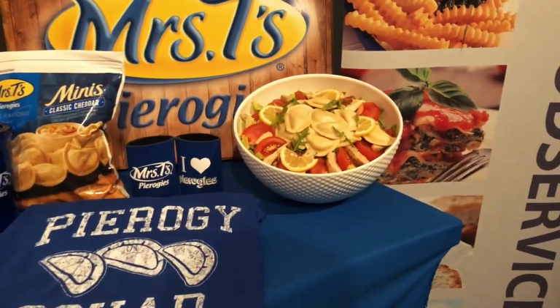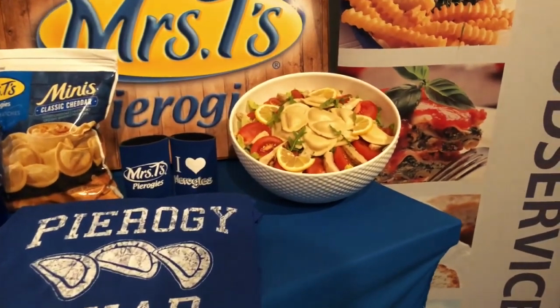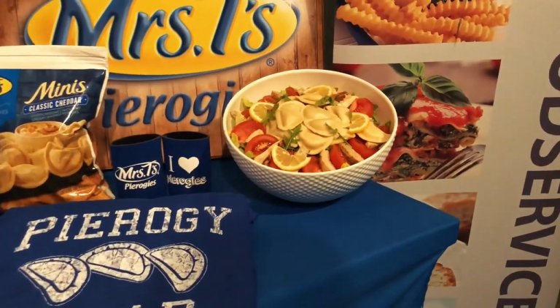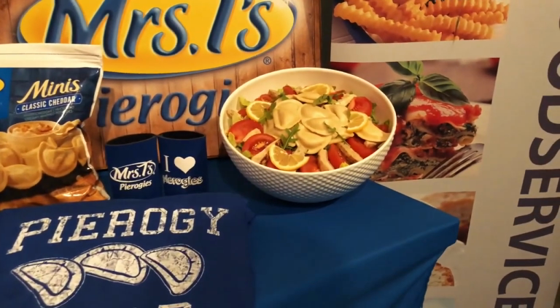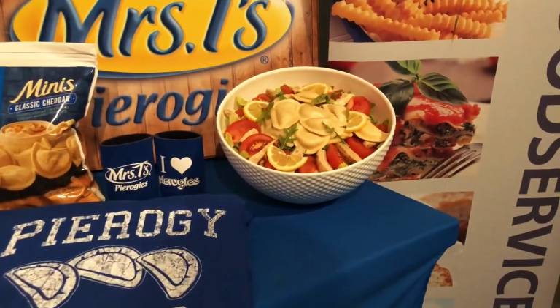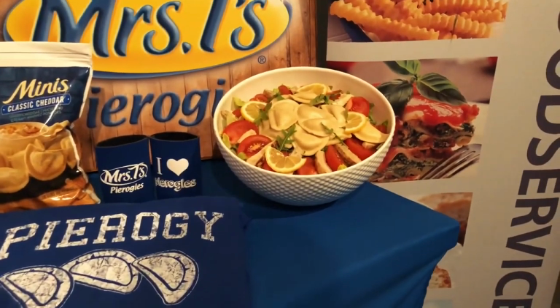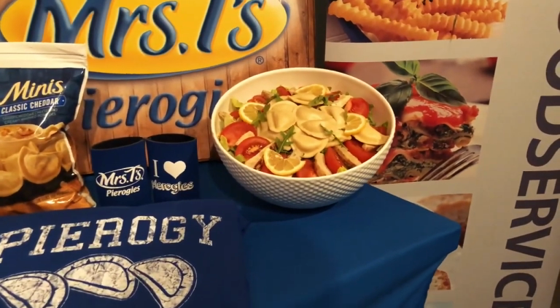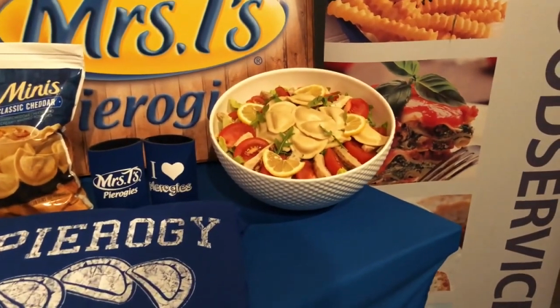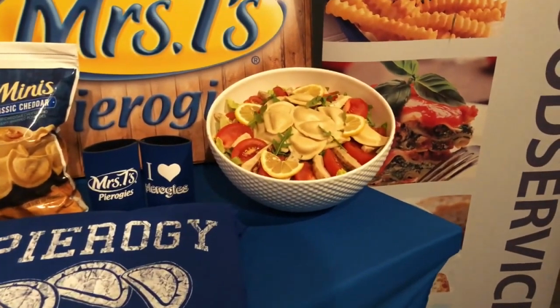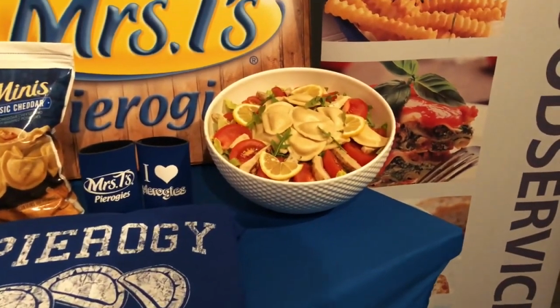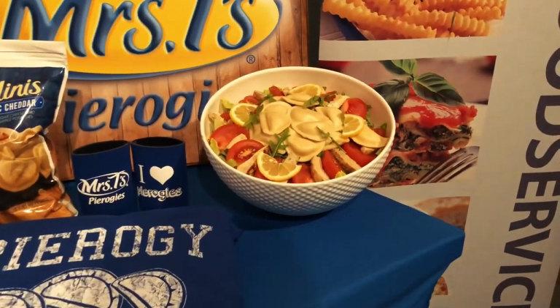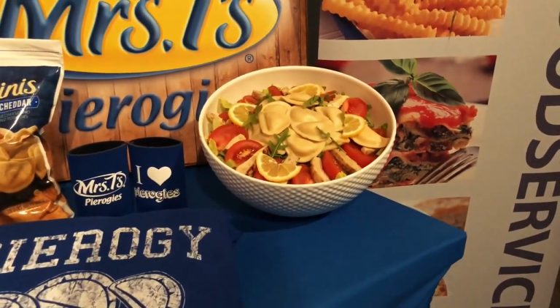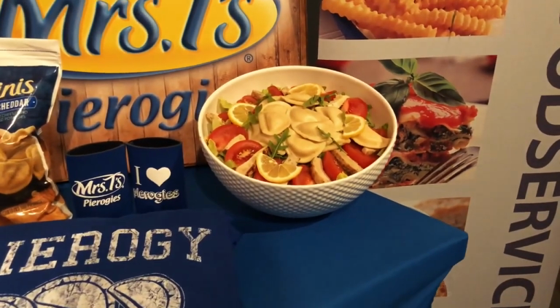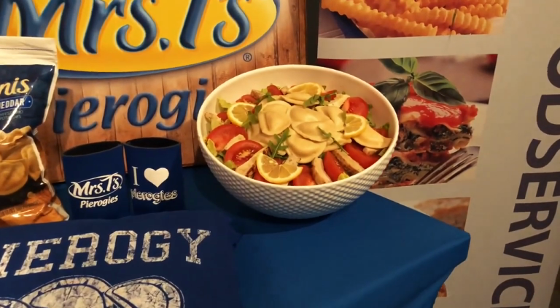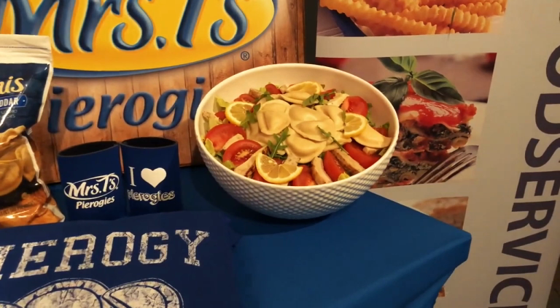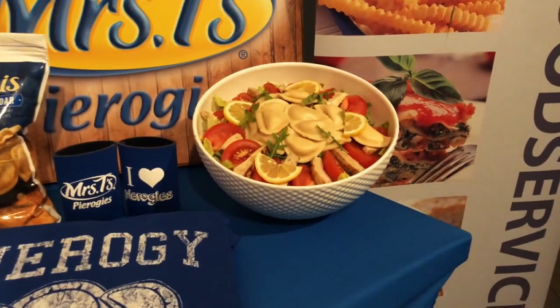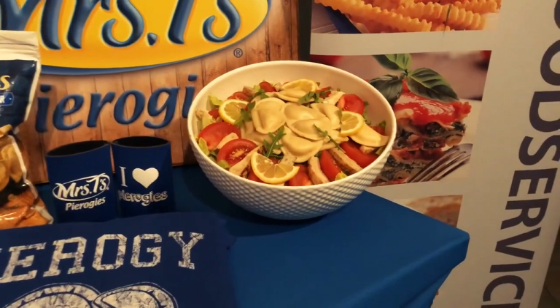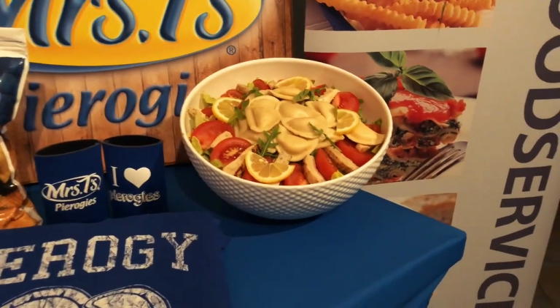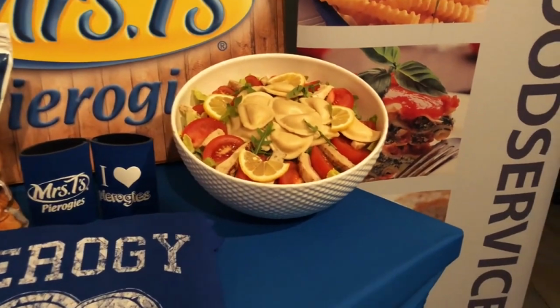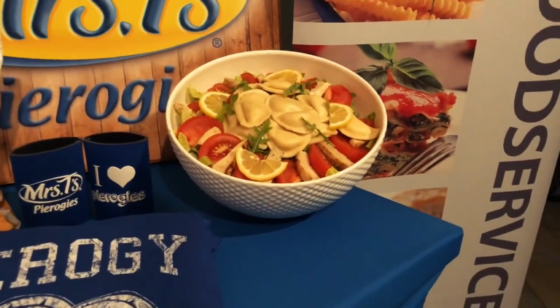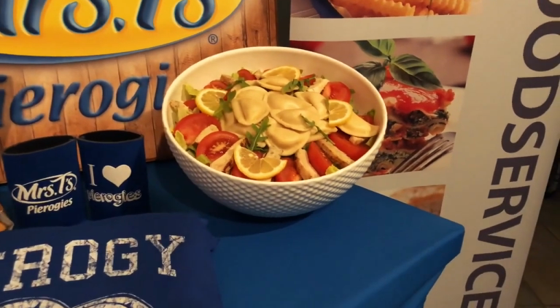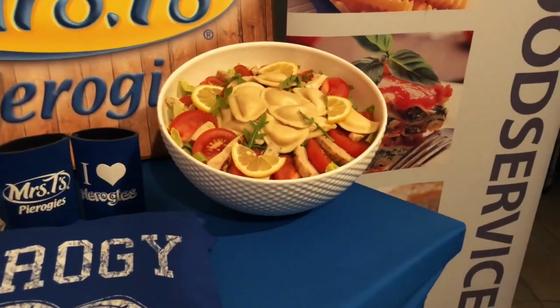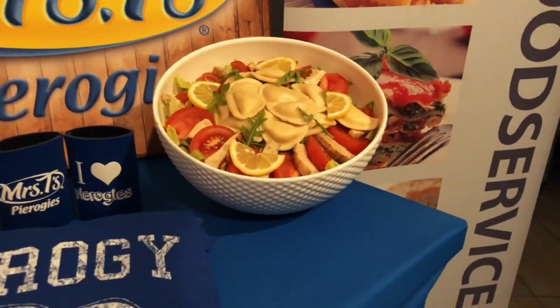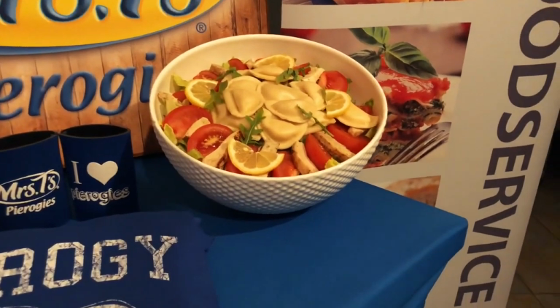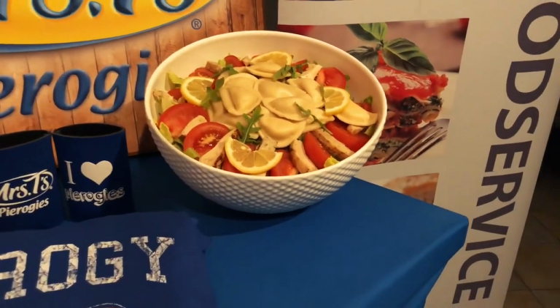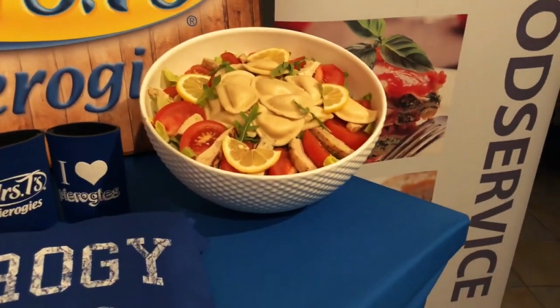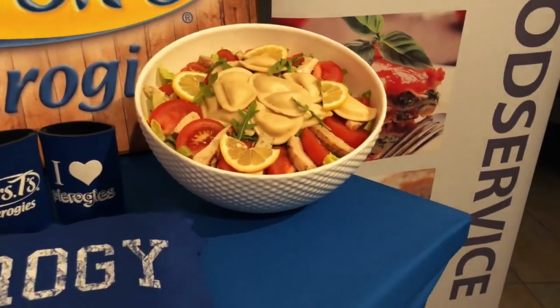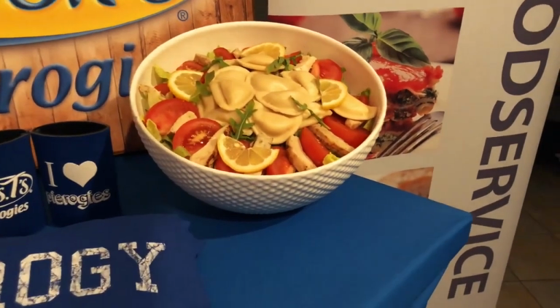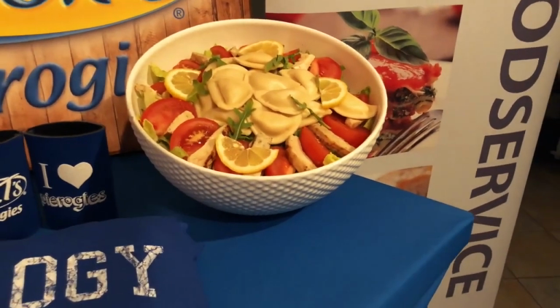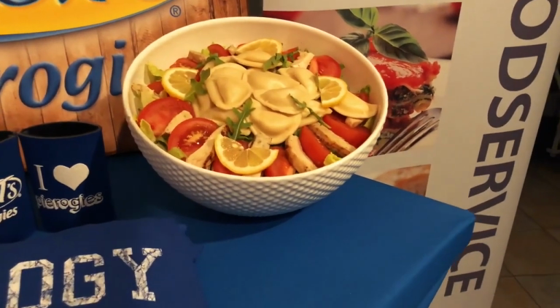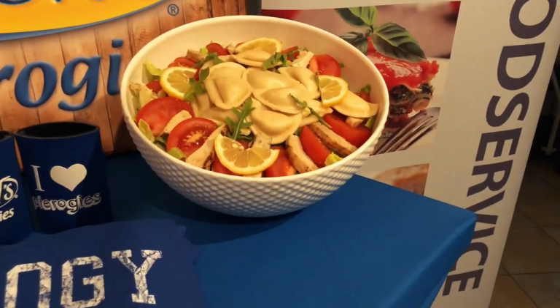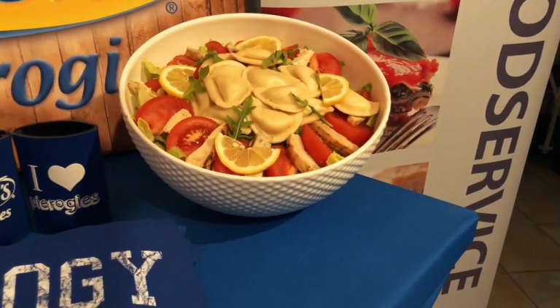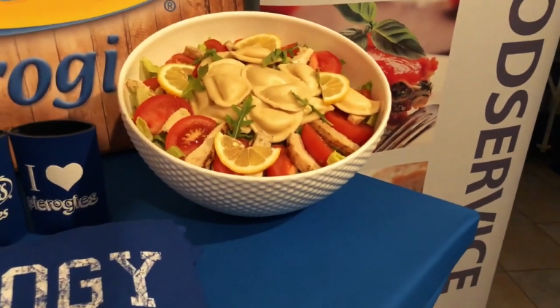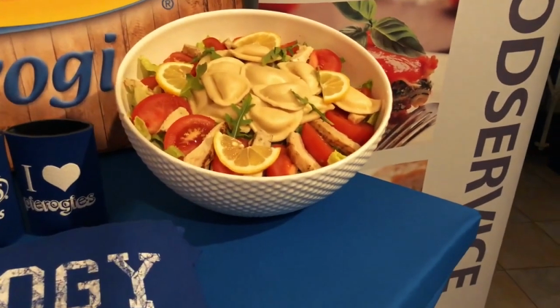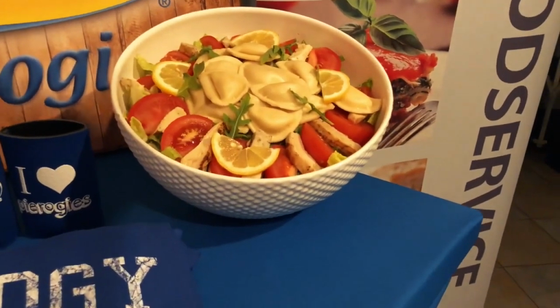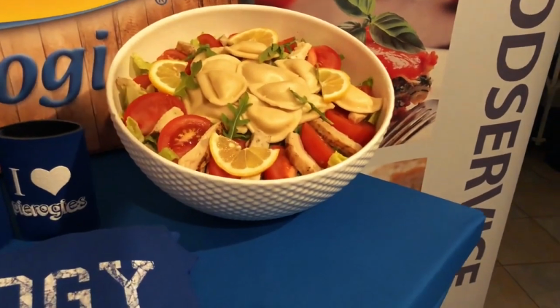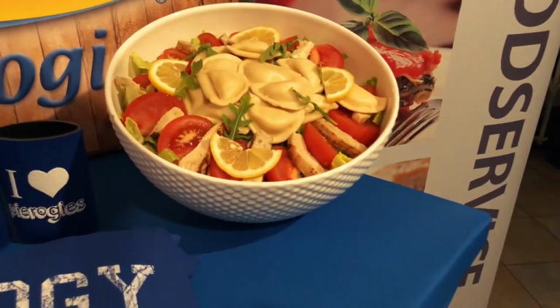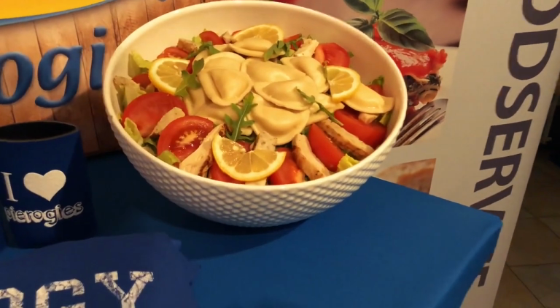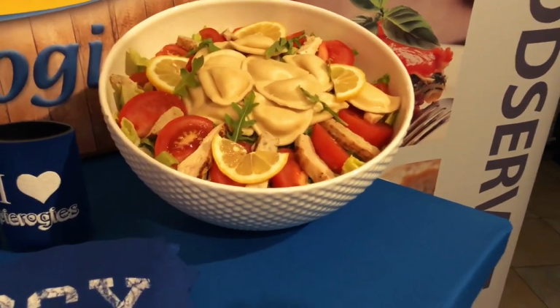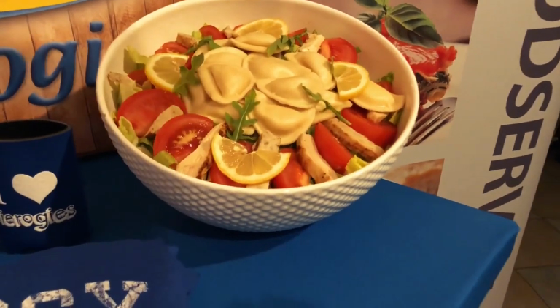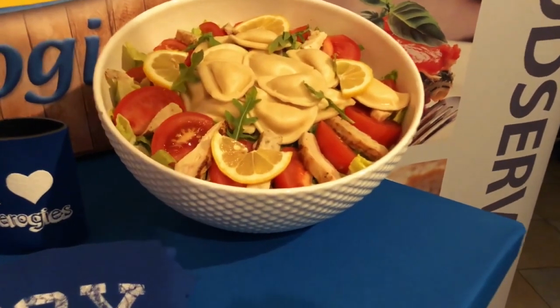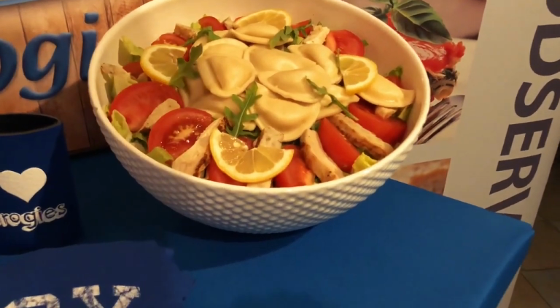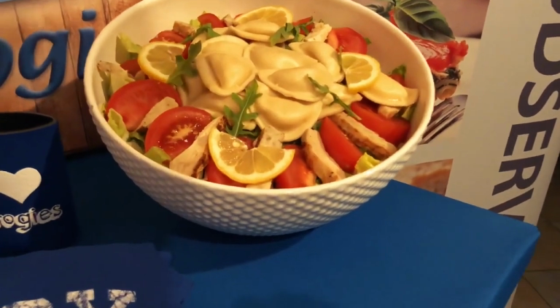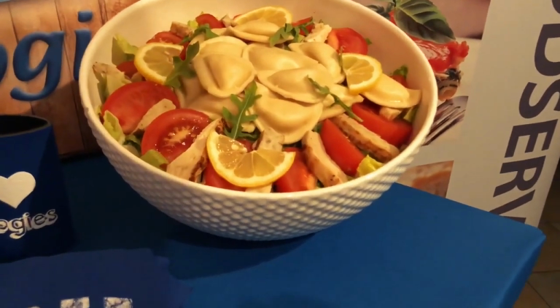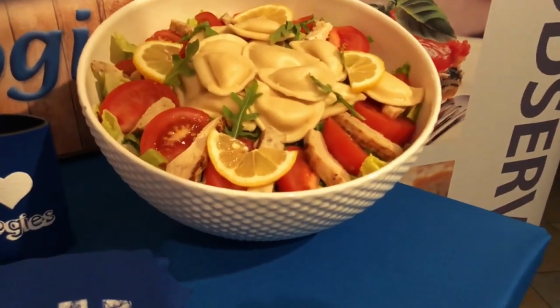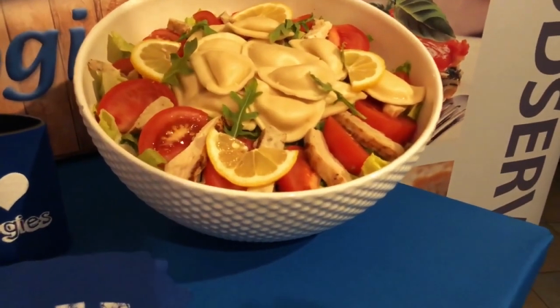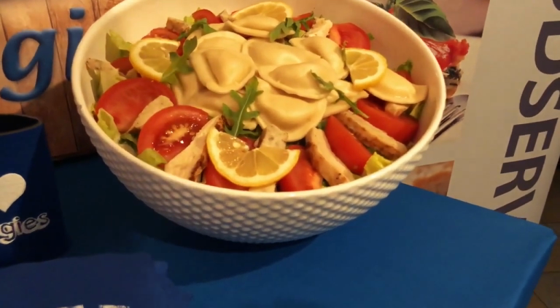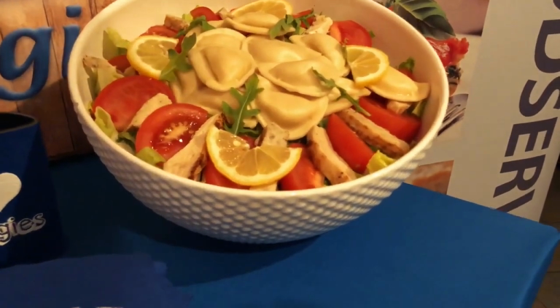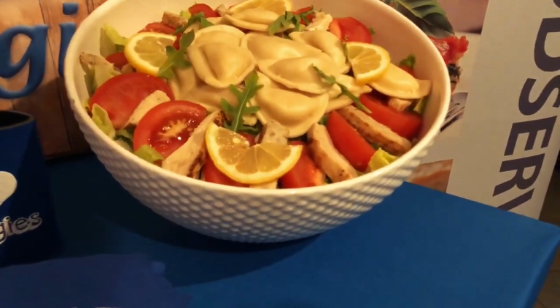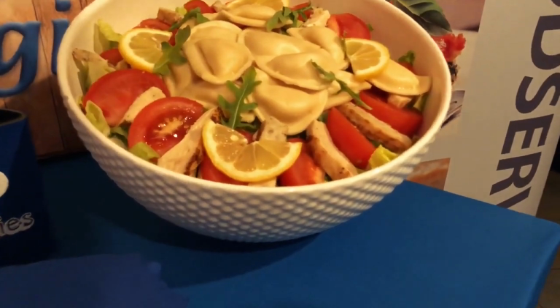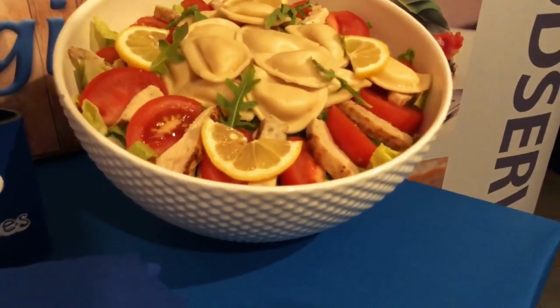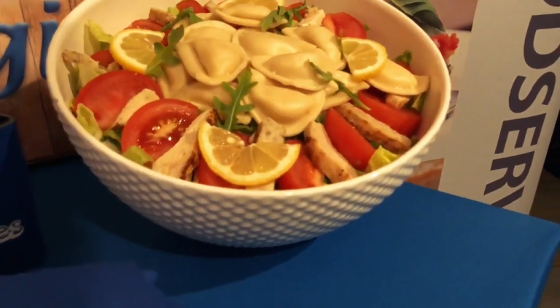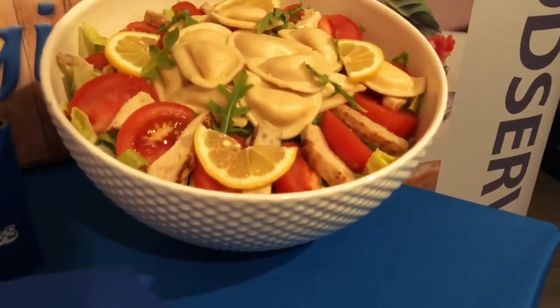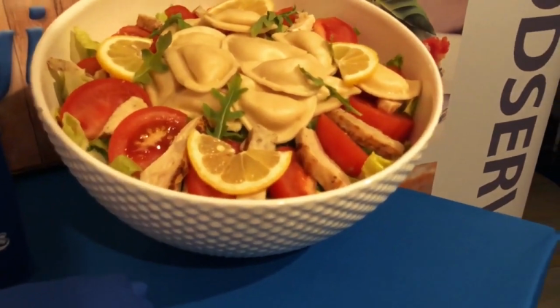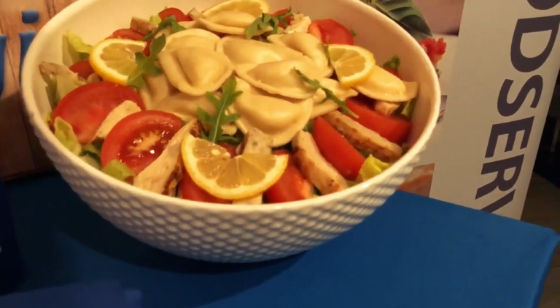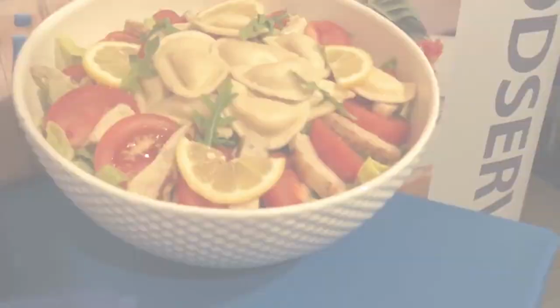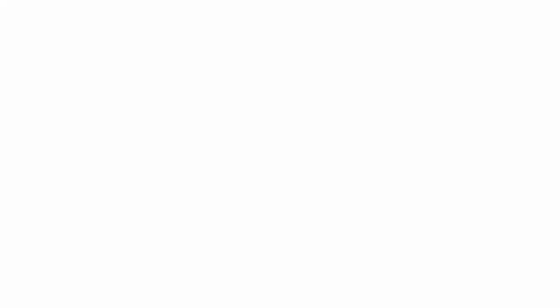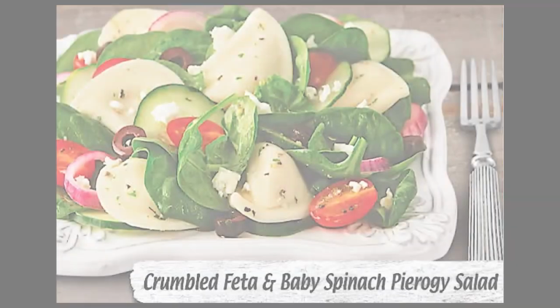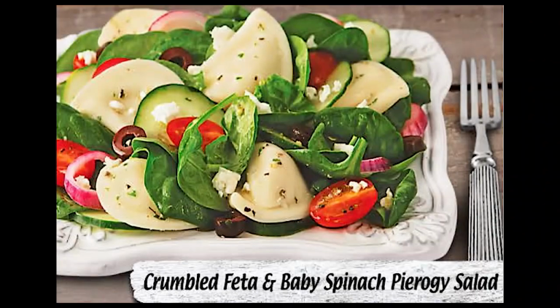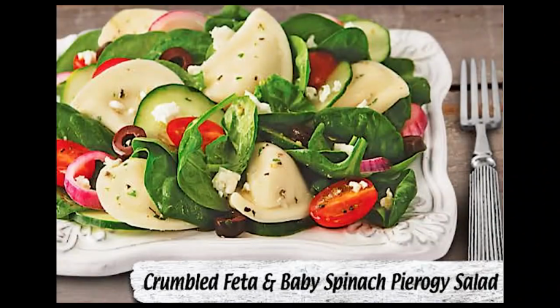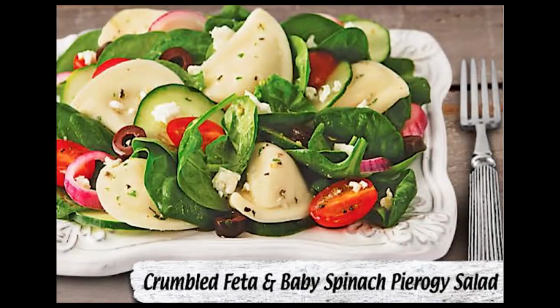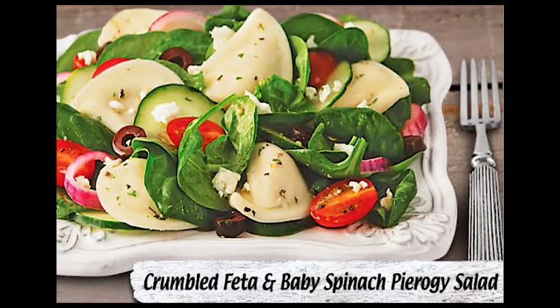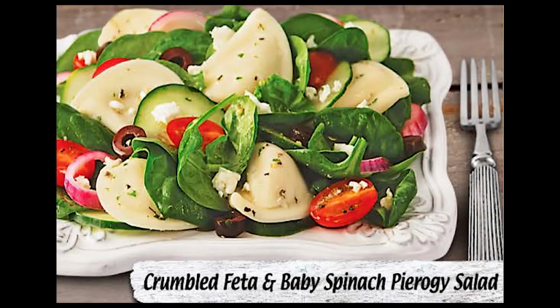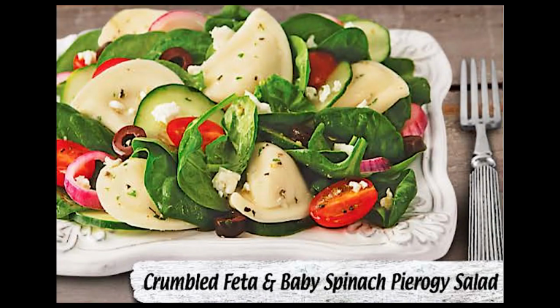We also have a cold preparation. We boil pierogies and use them in a salad, like you would any kind of tortellini — a cold pasta salad.